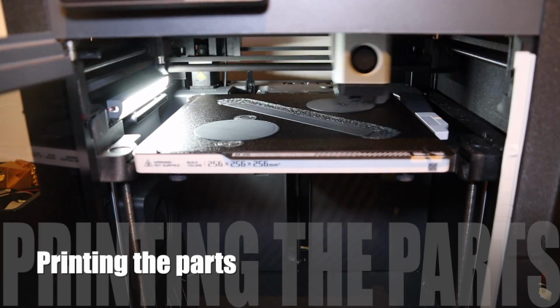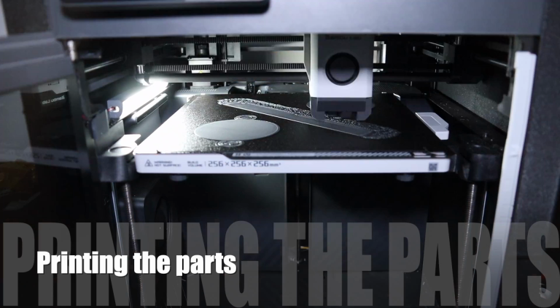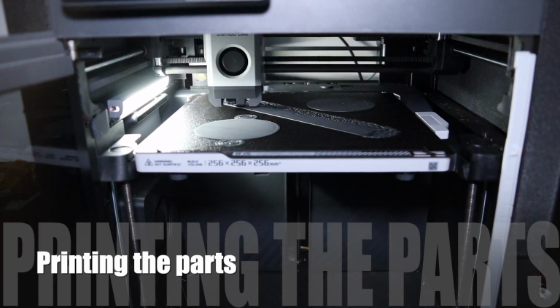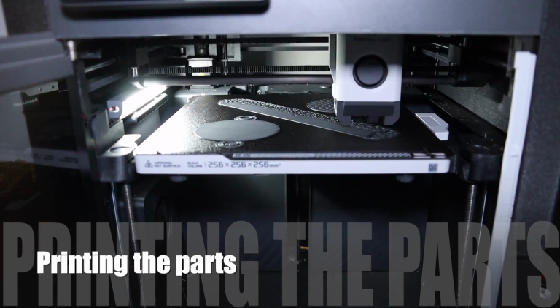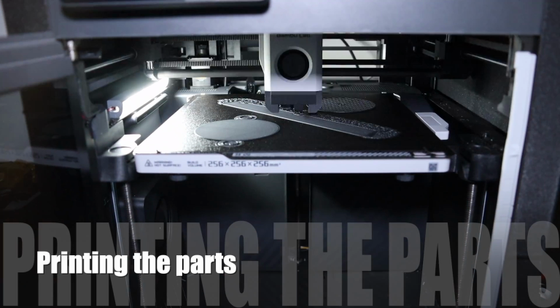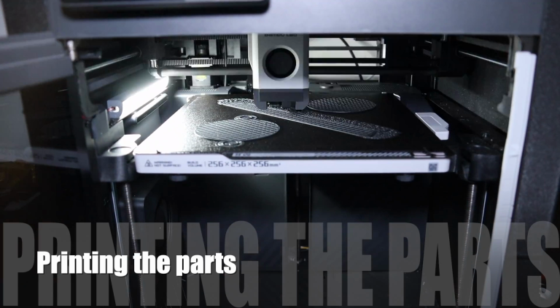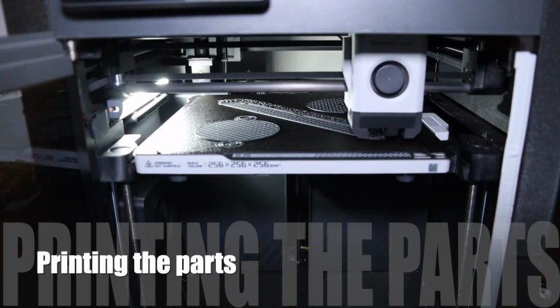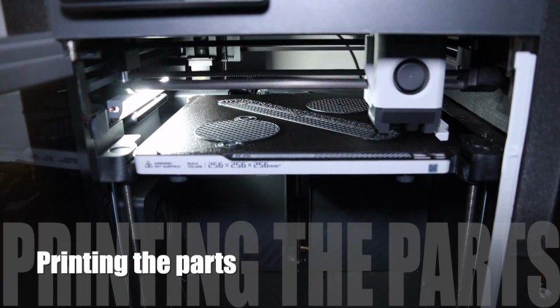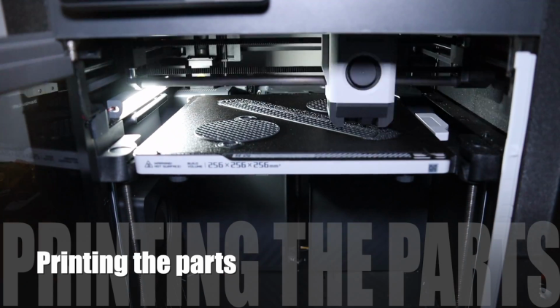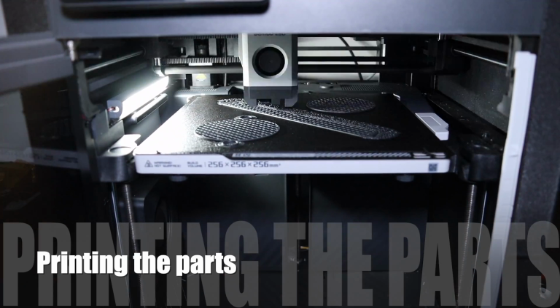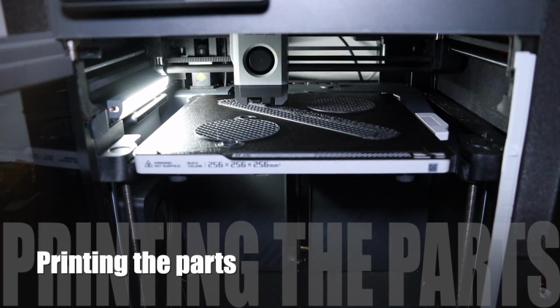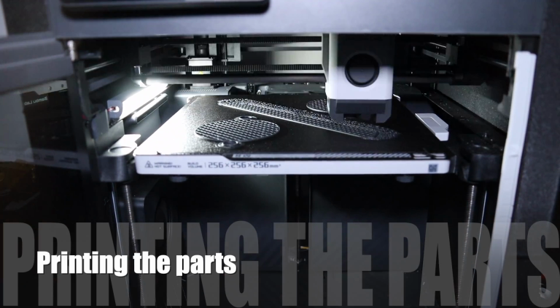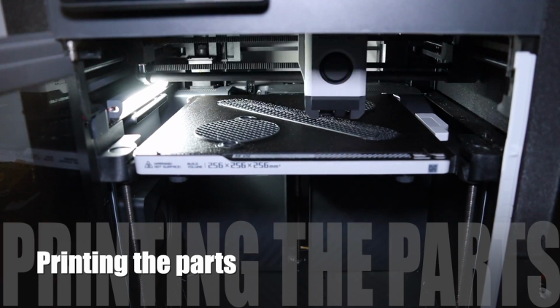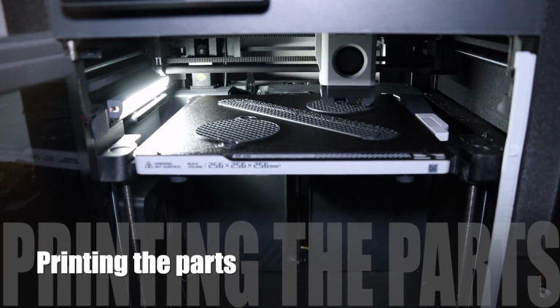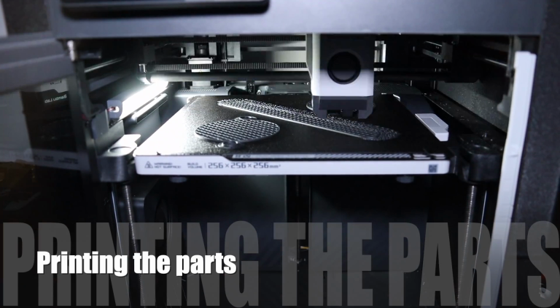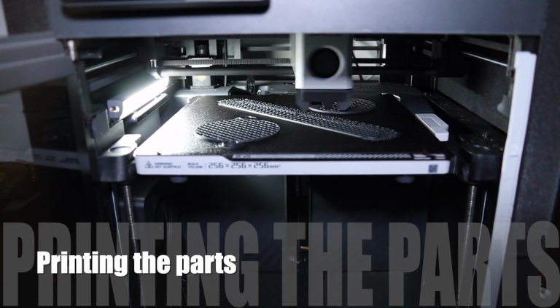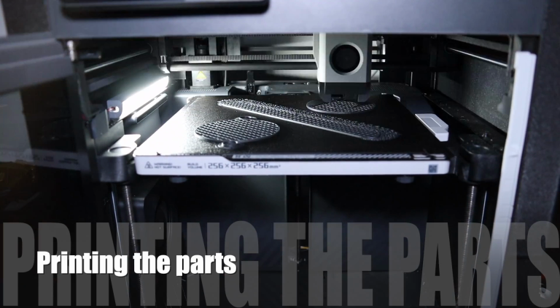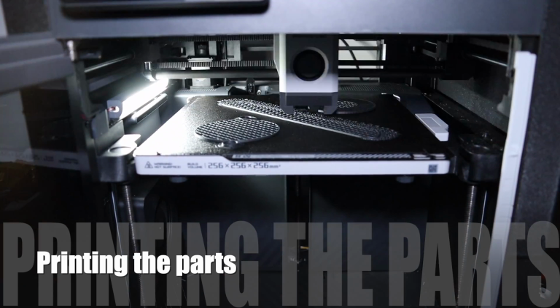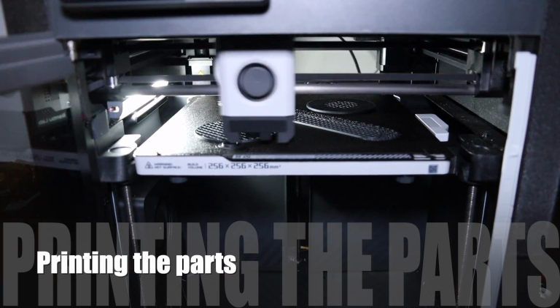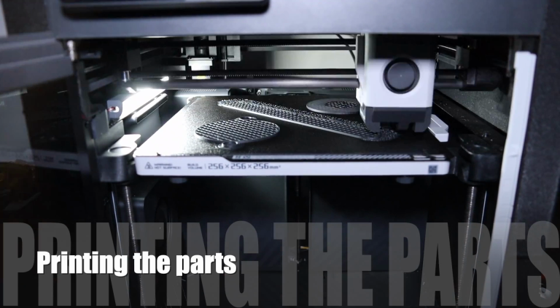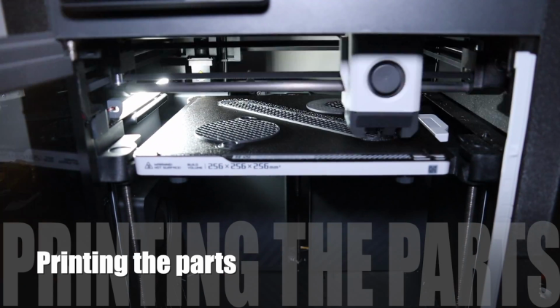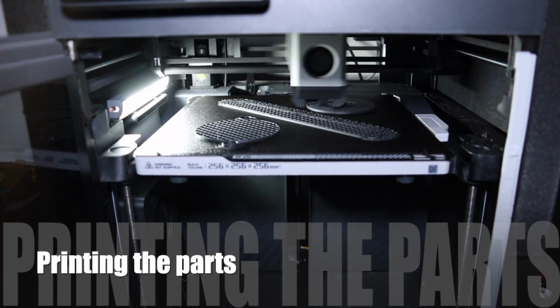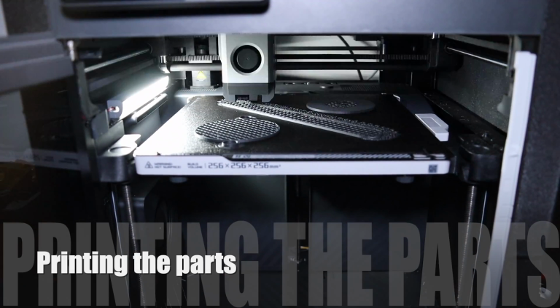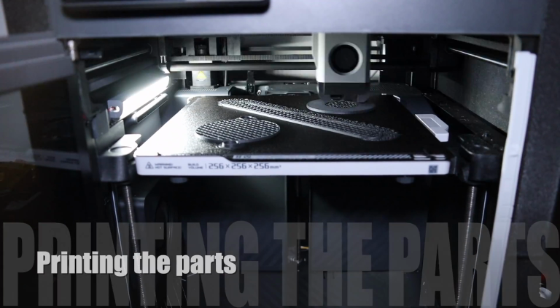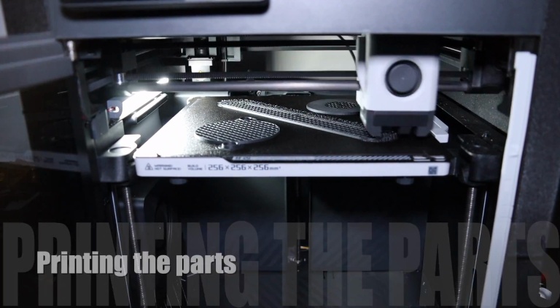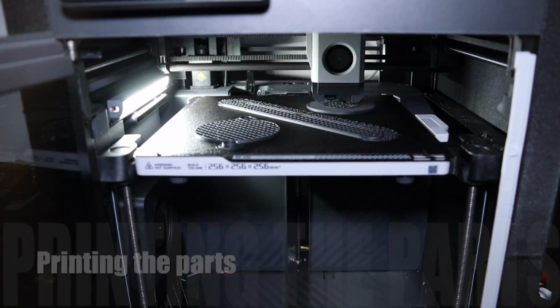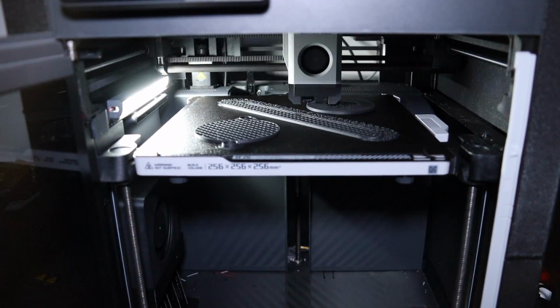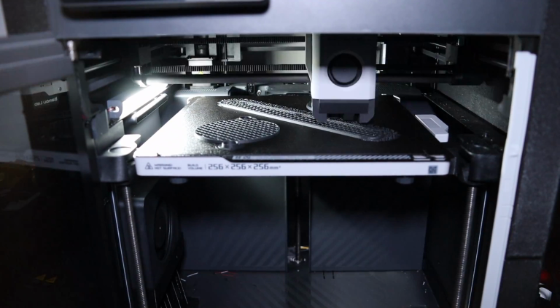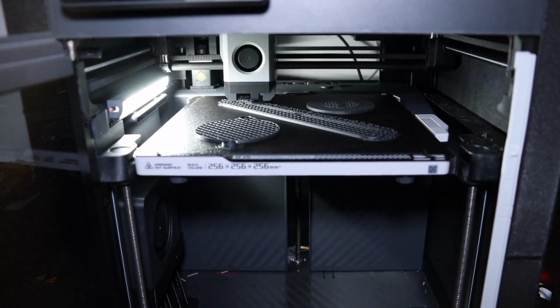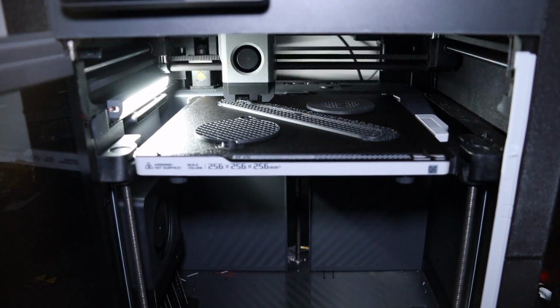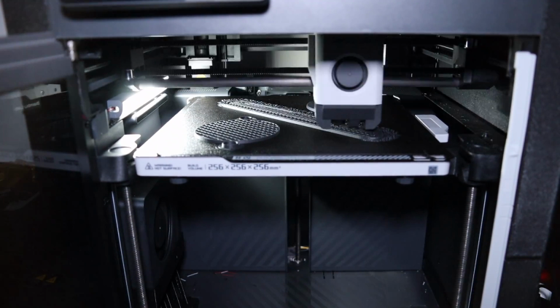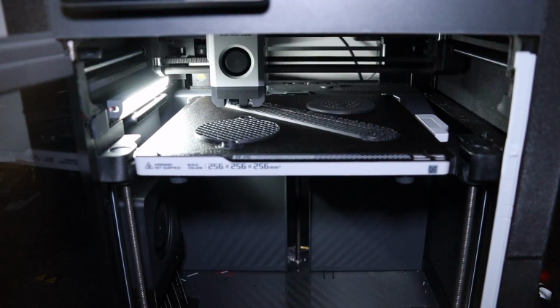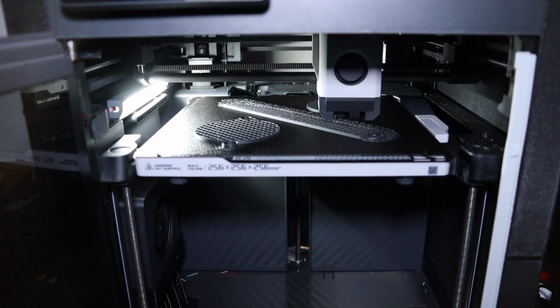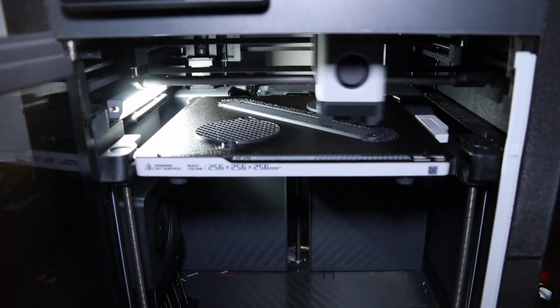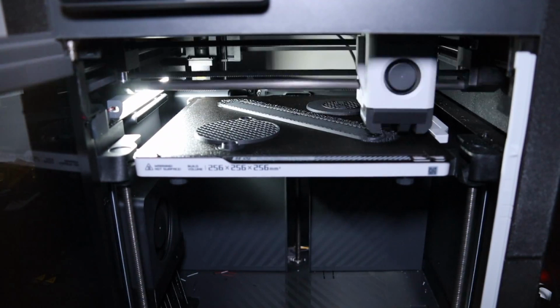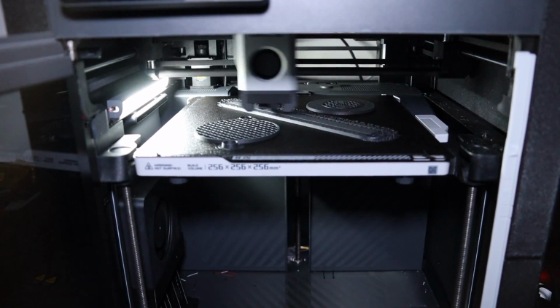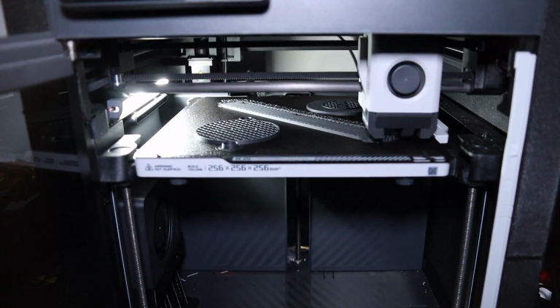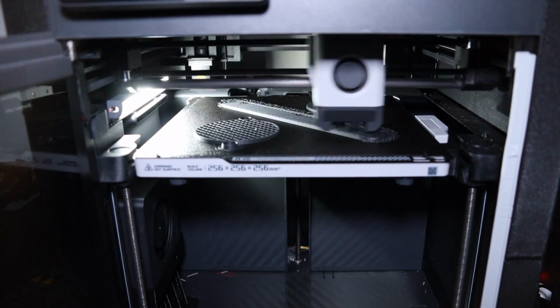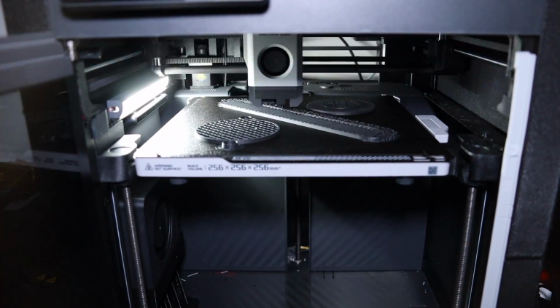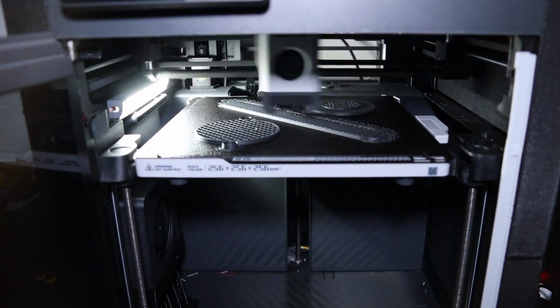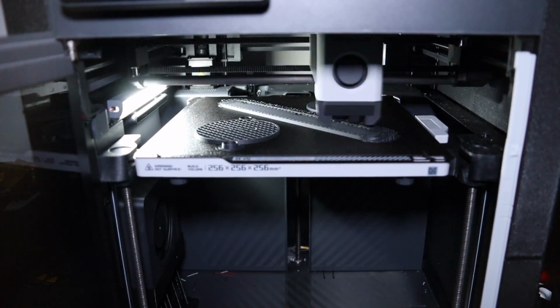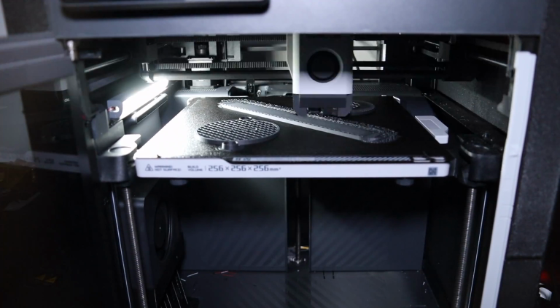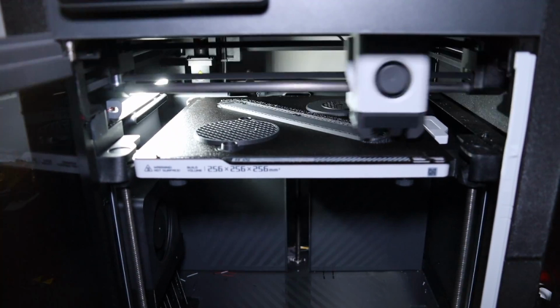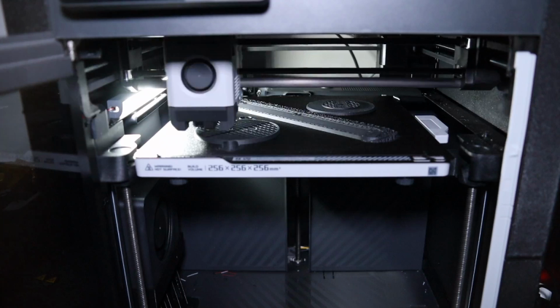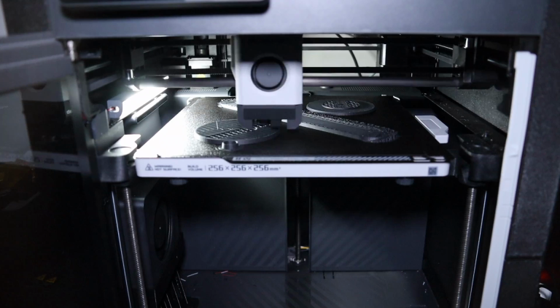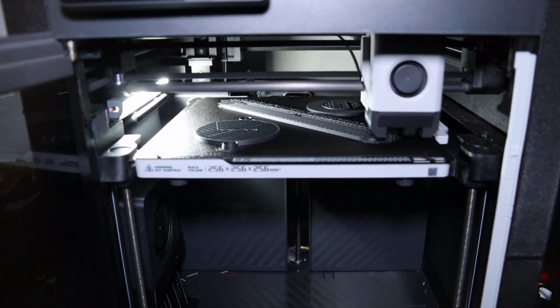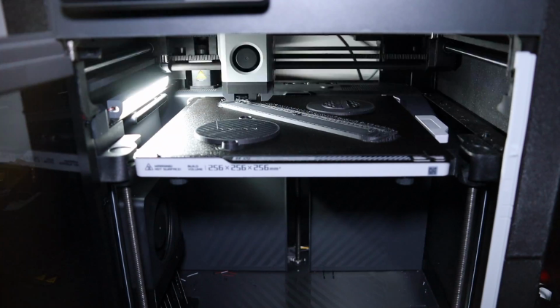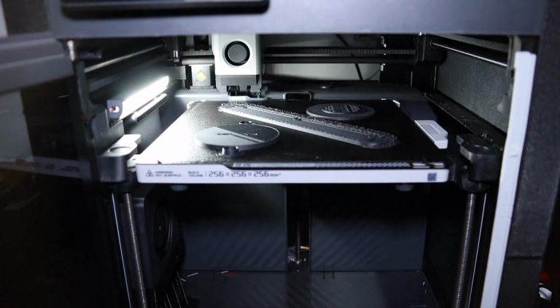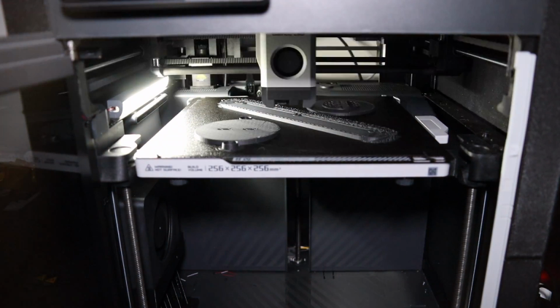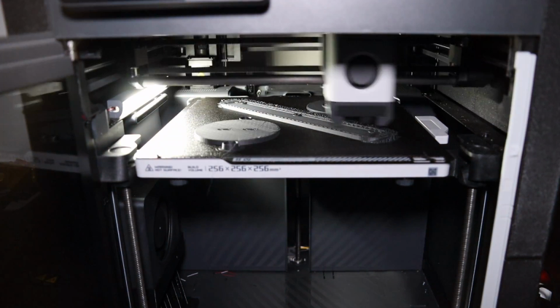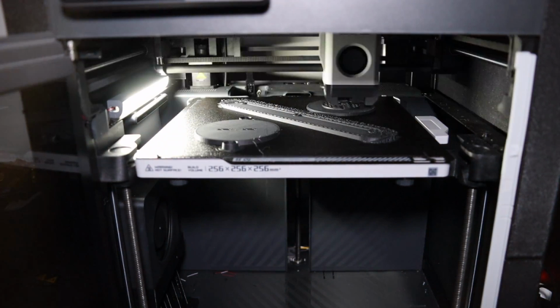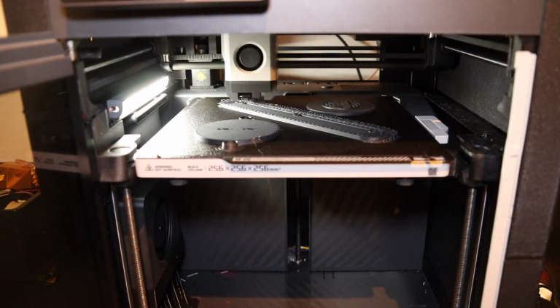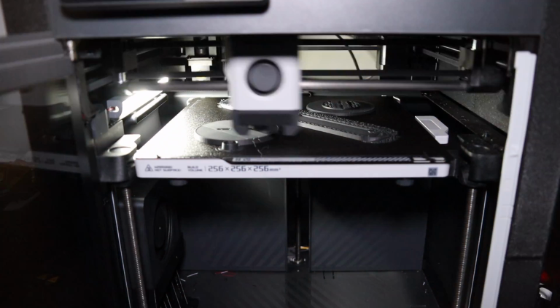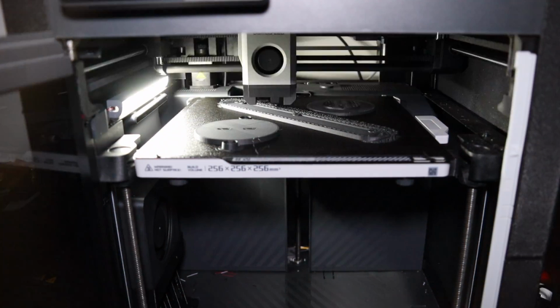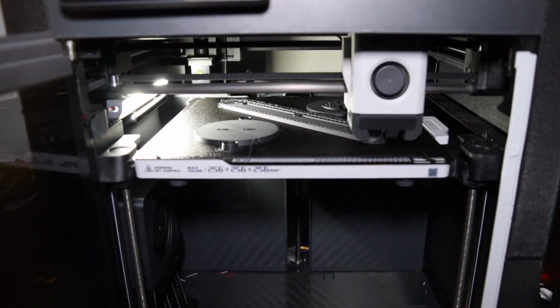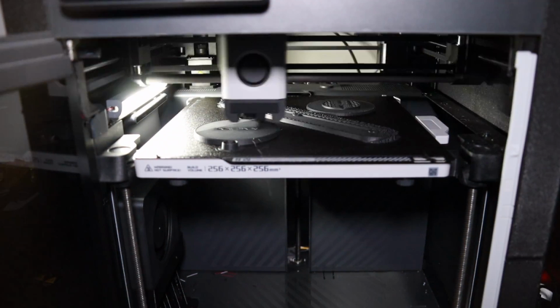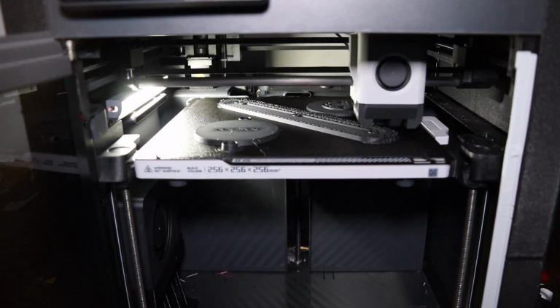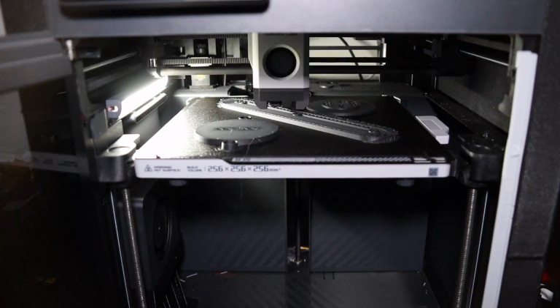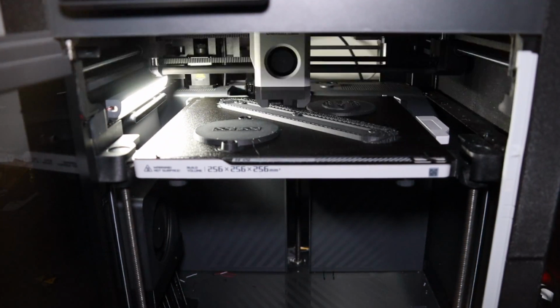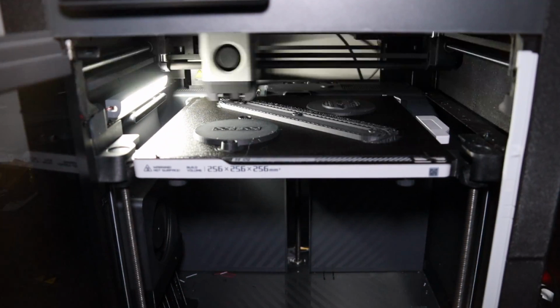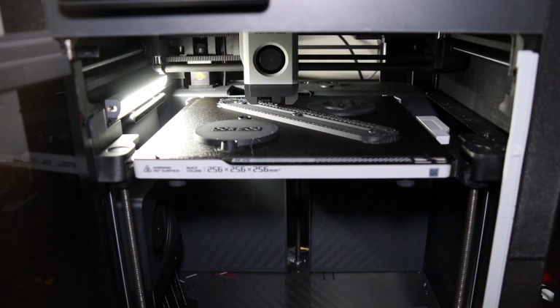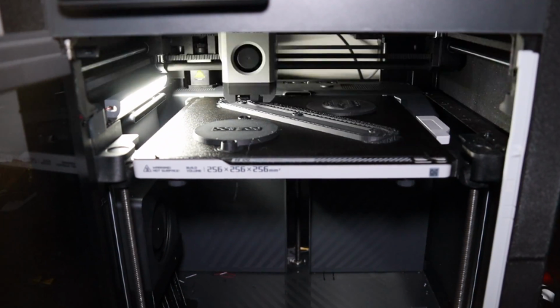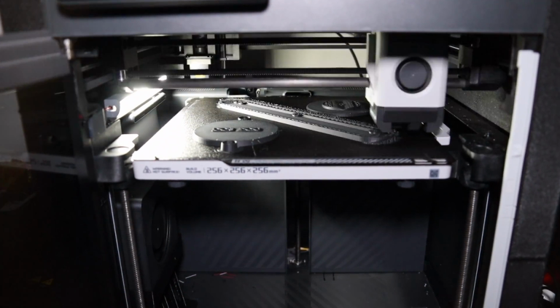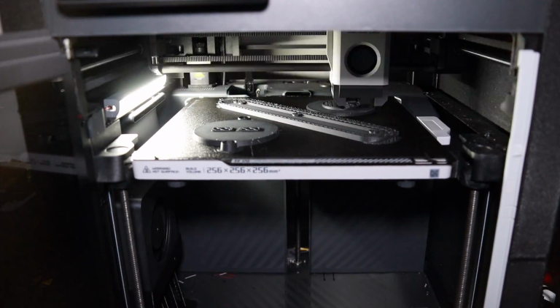In this video we are showing you the differences in orientation and how the parts turn out.